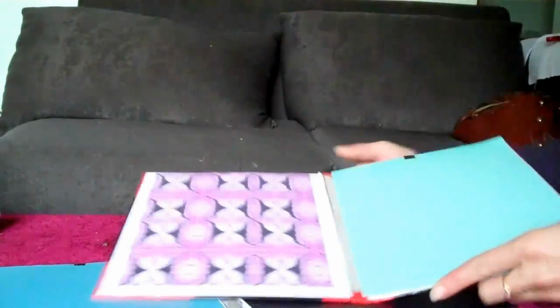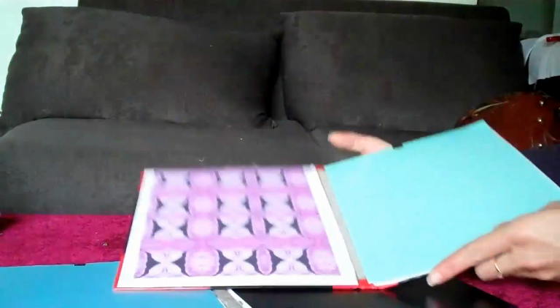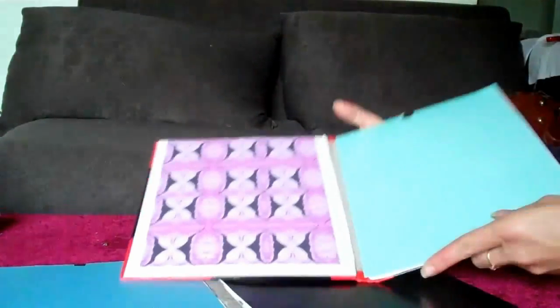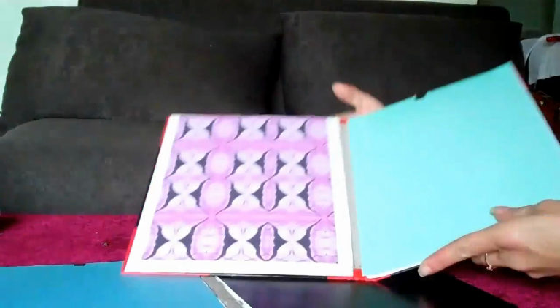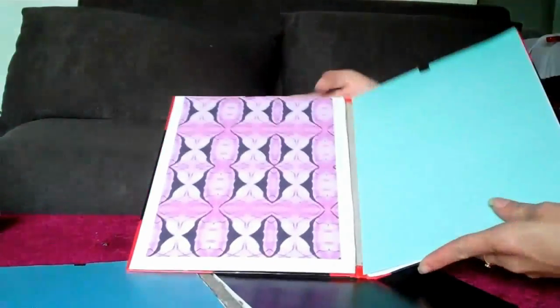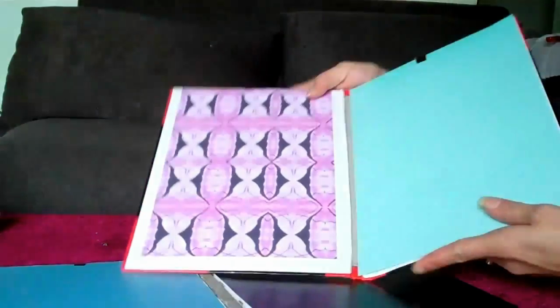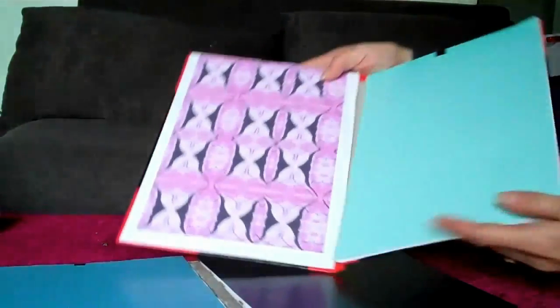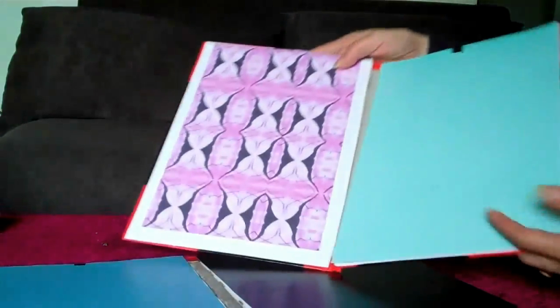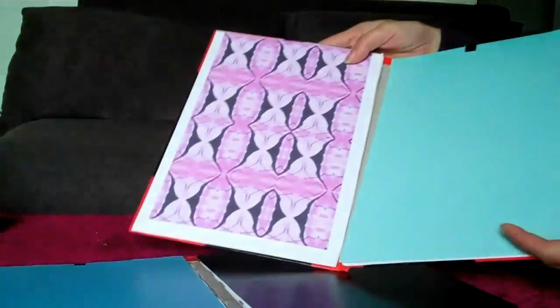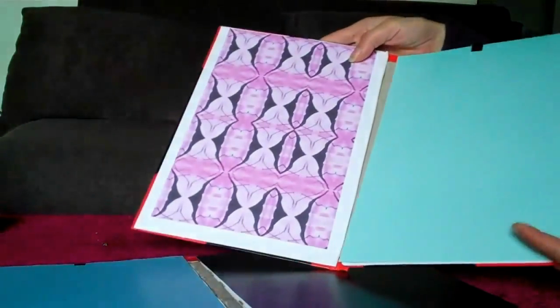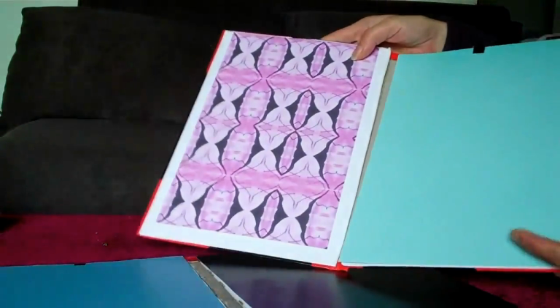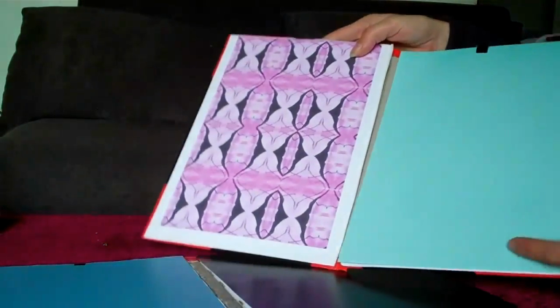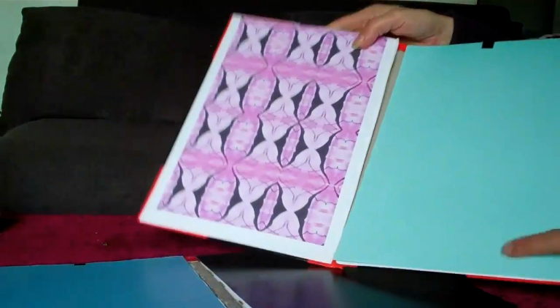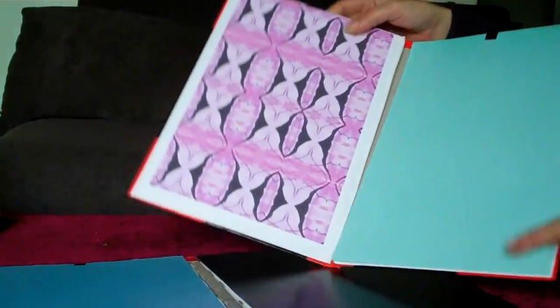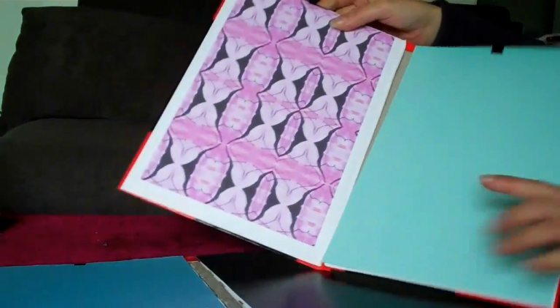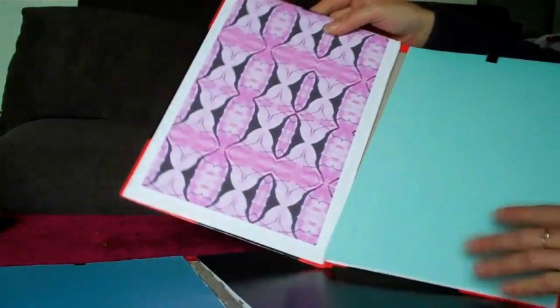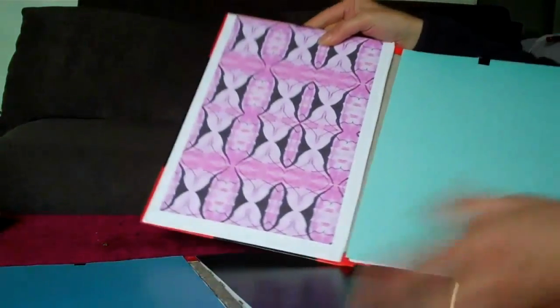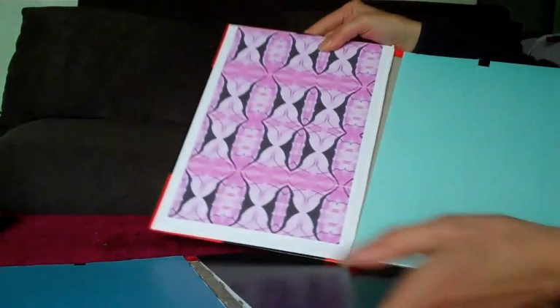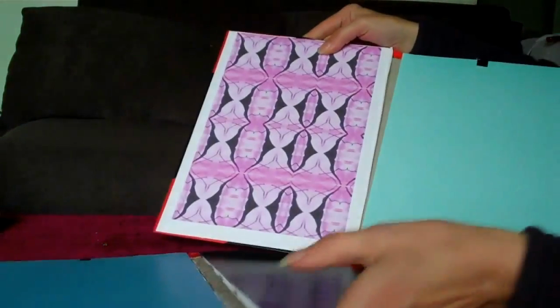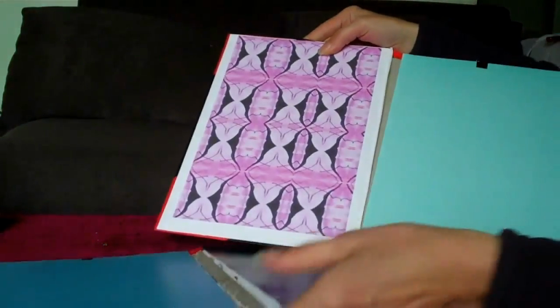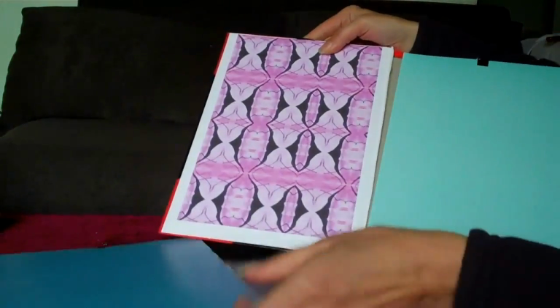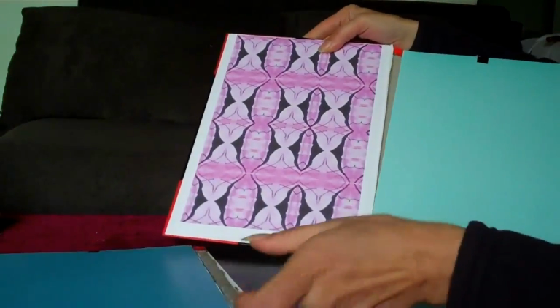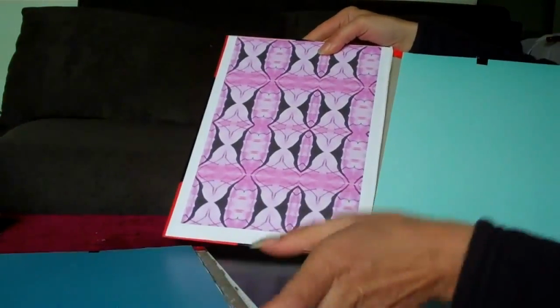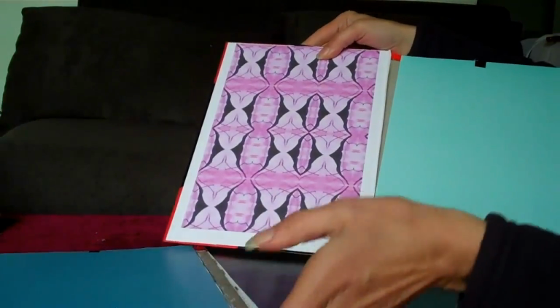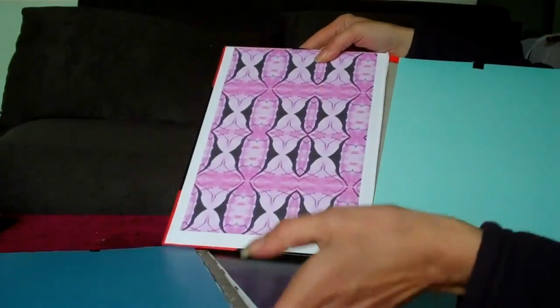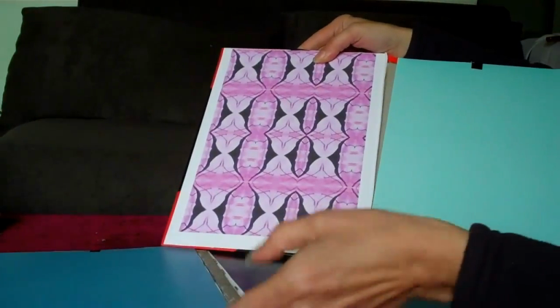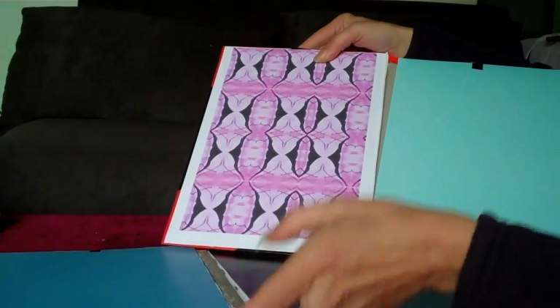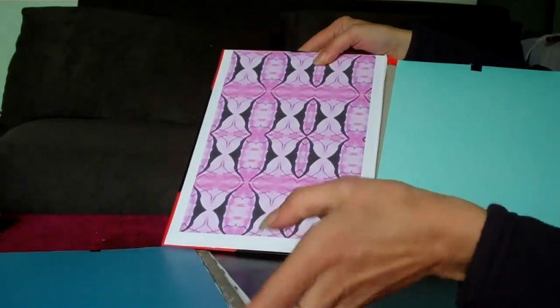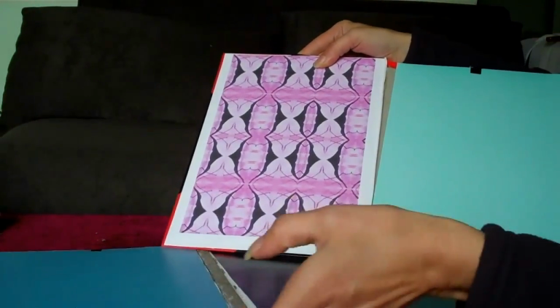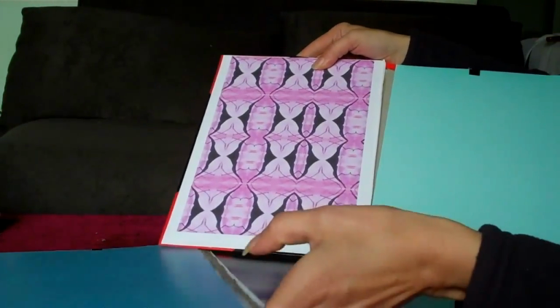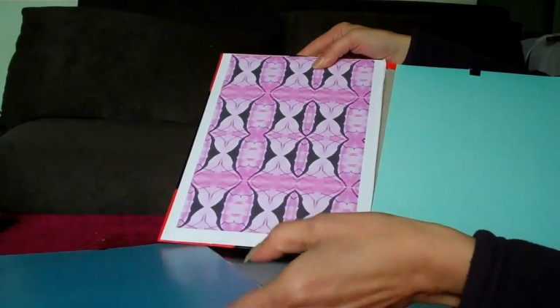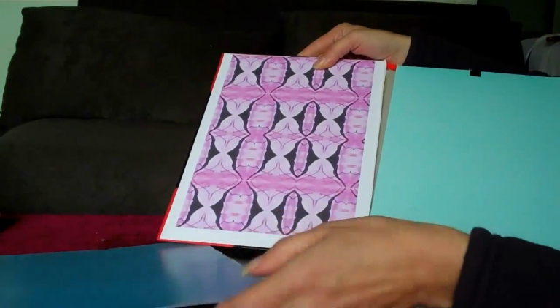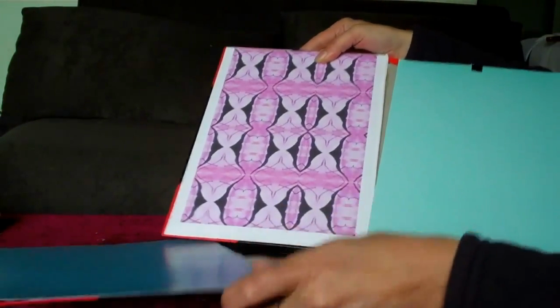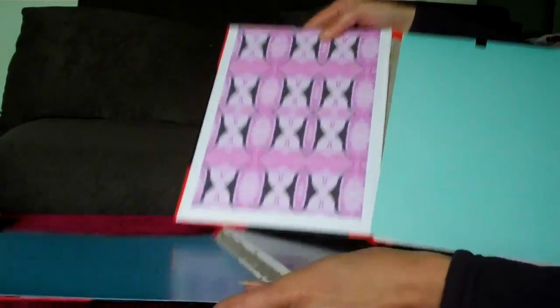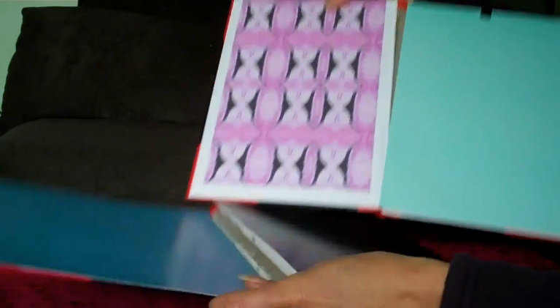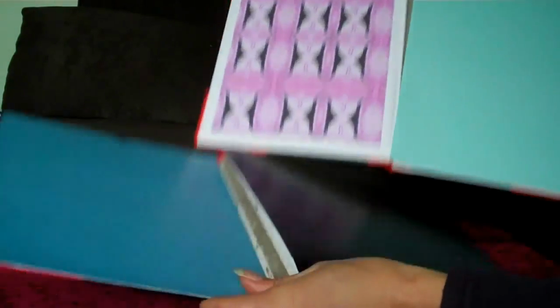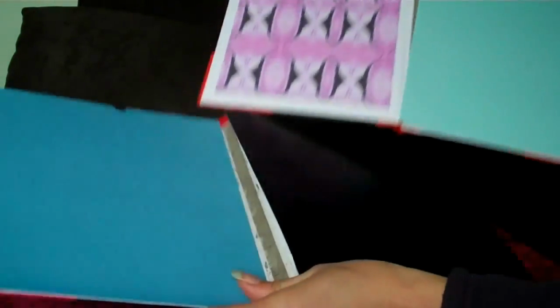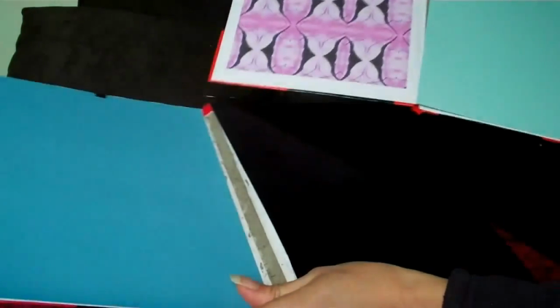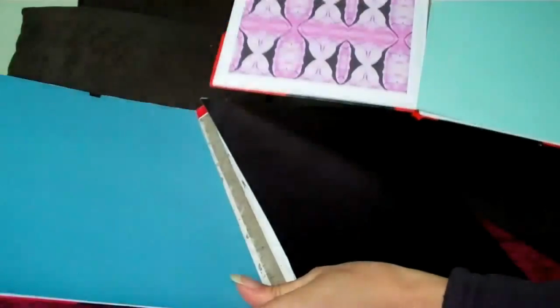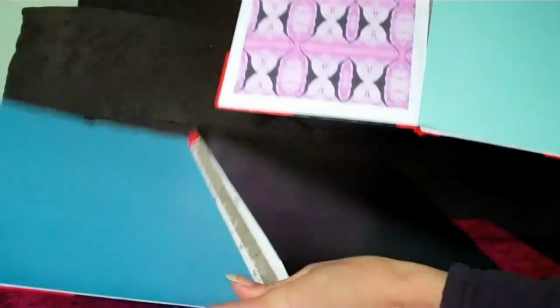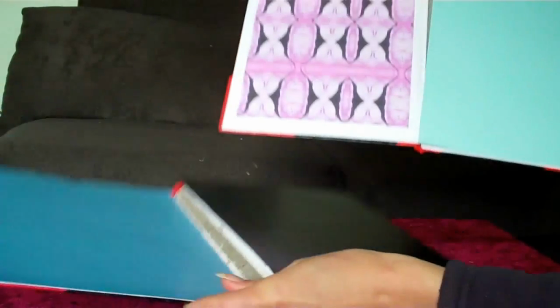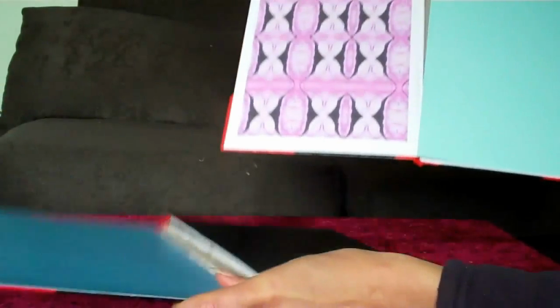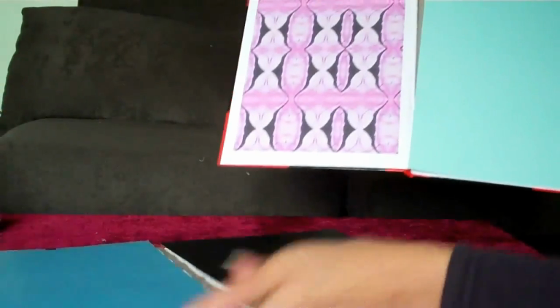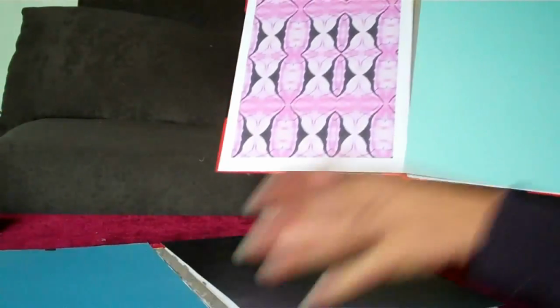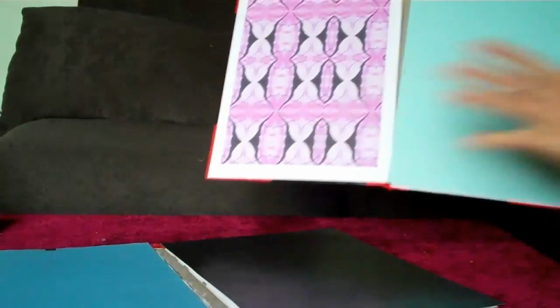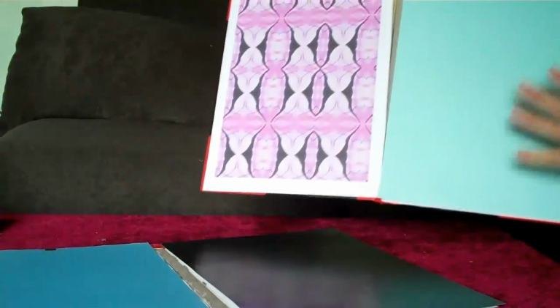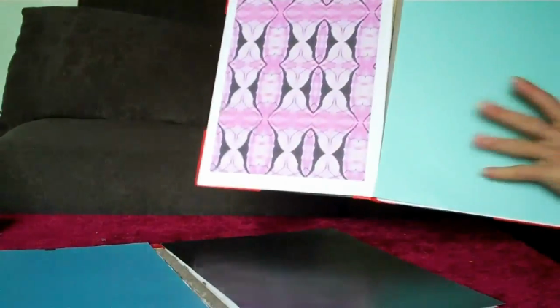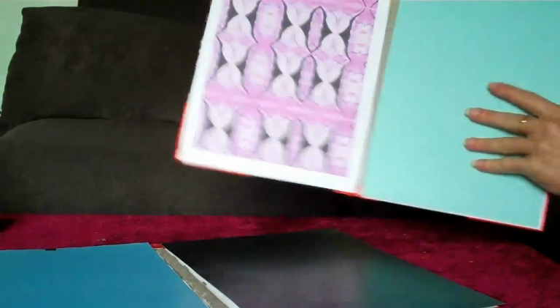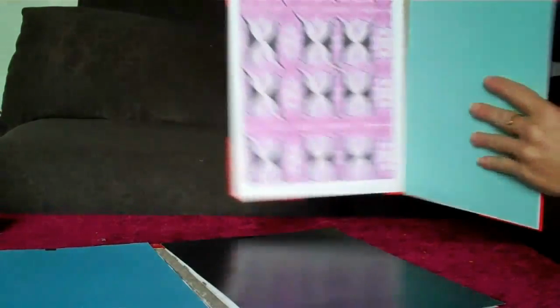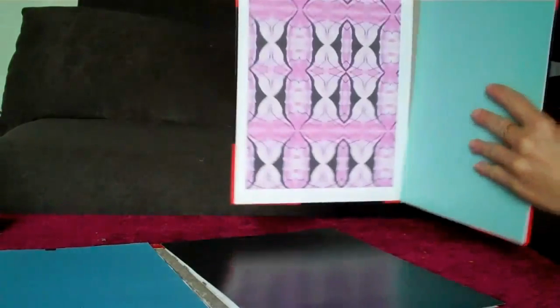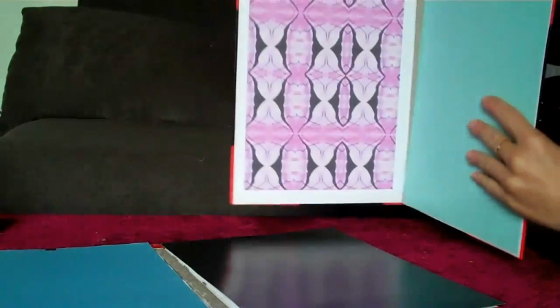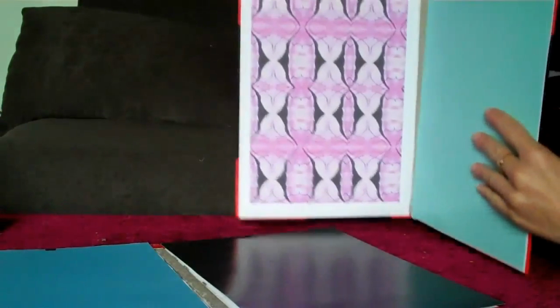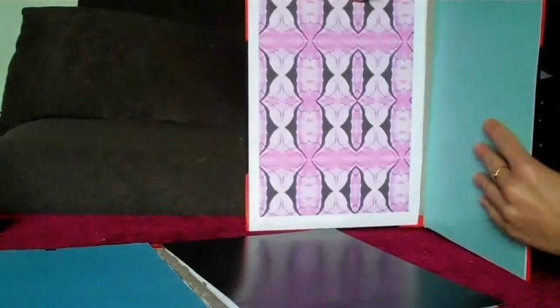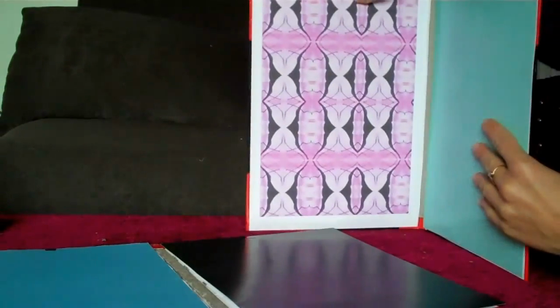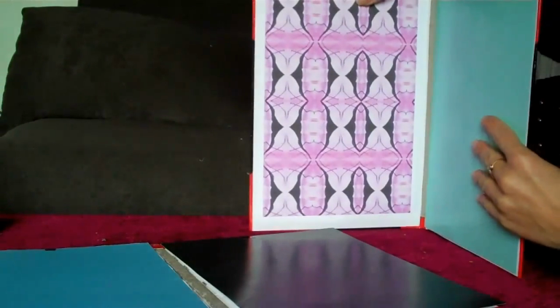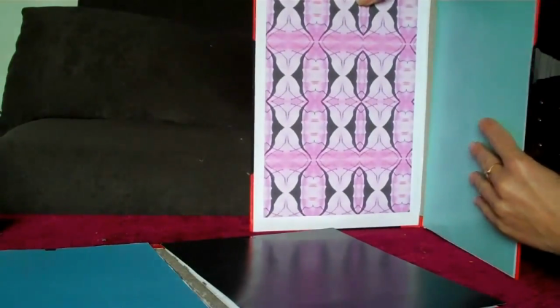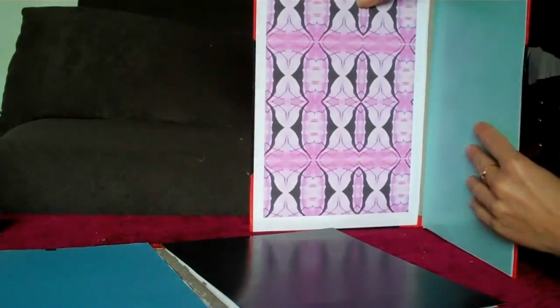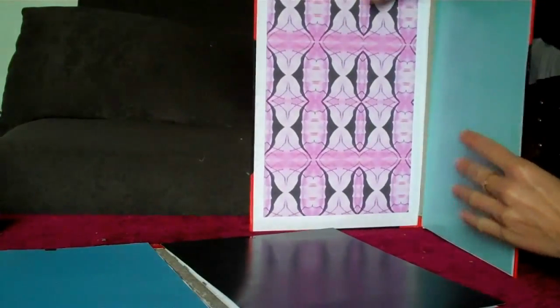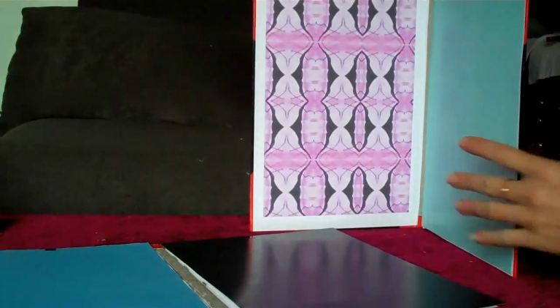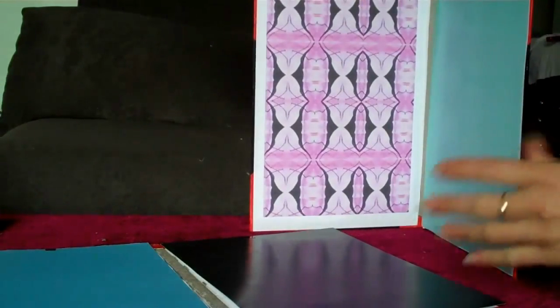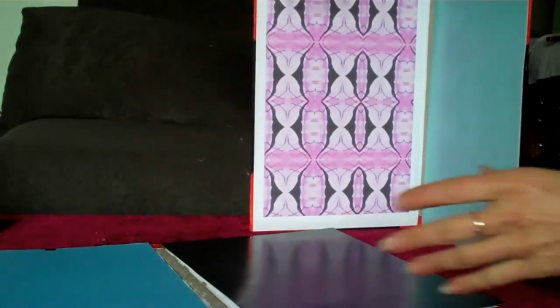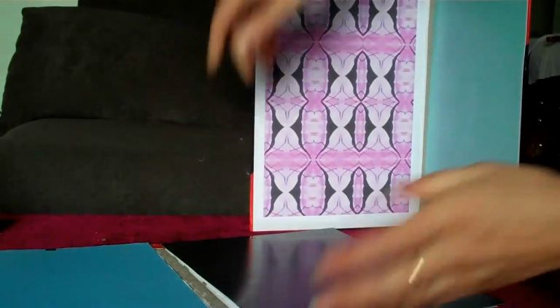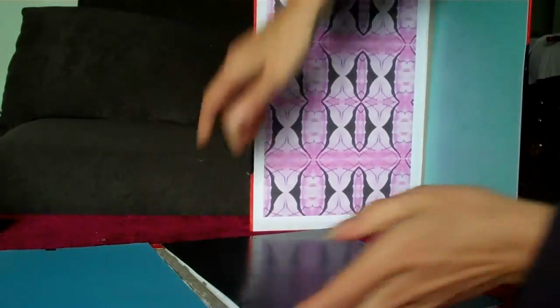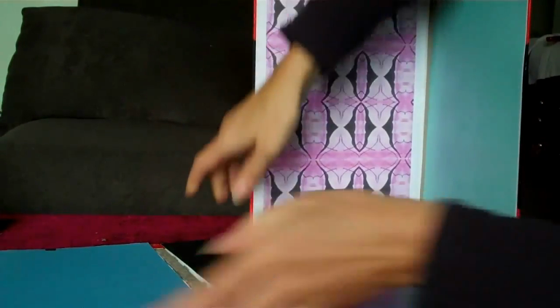So once your artwork's all stuck onto the board, it's ready to assemble.